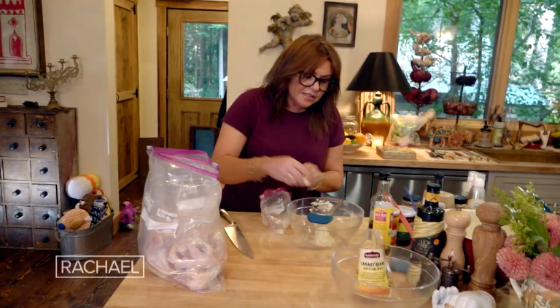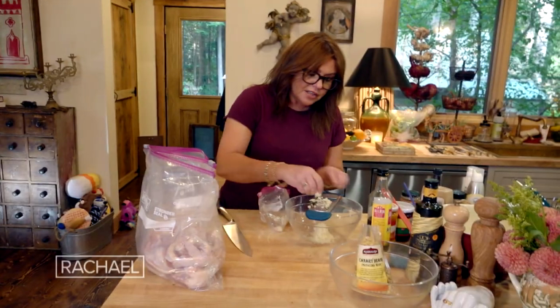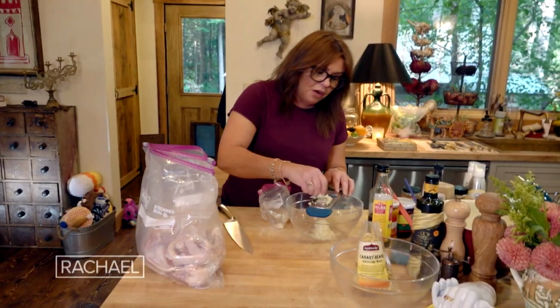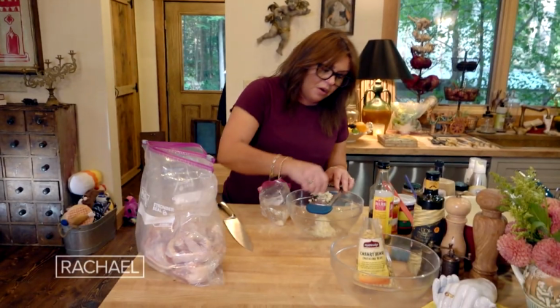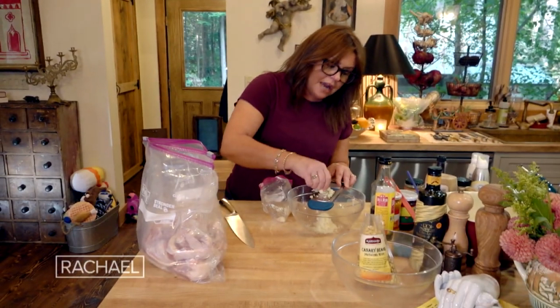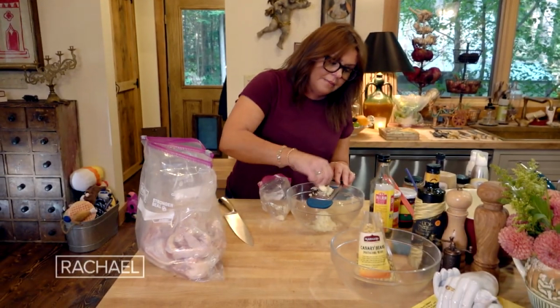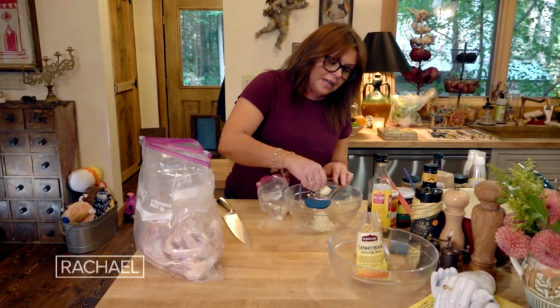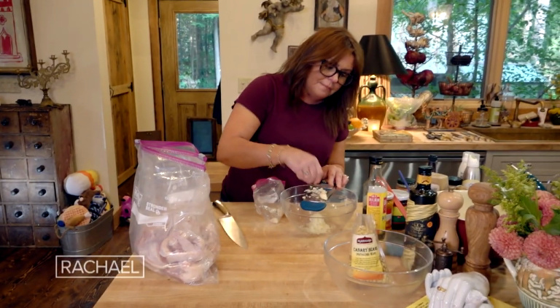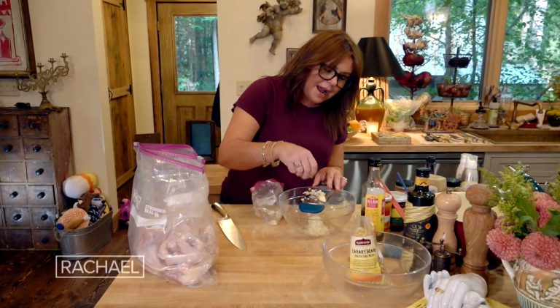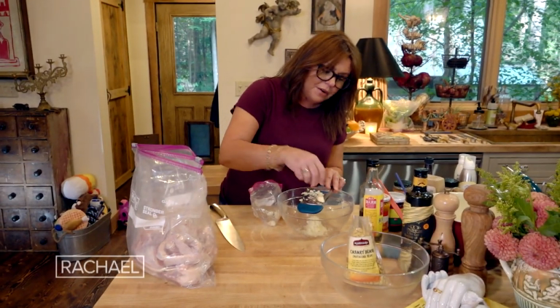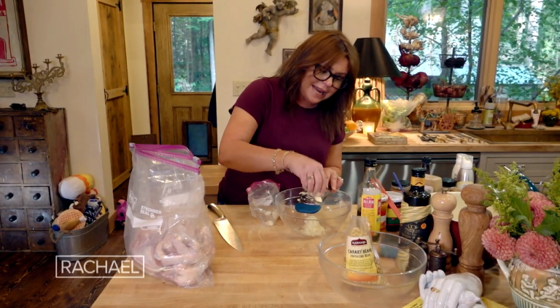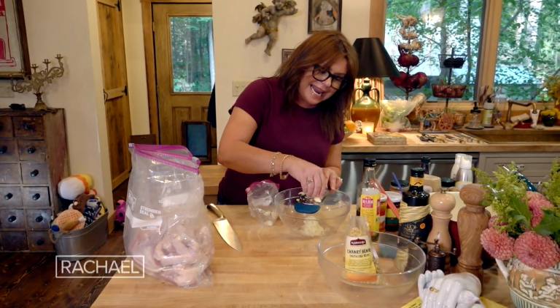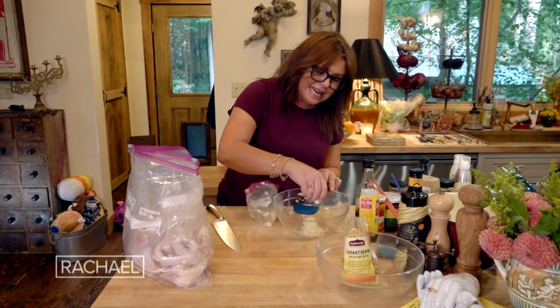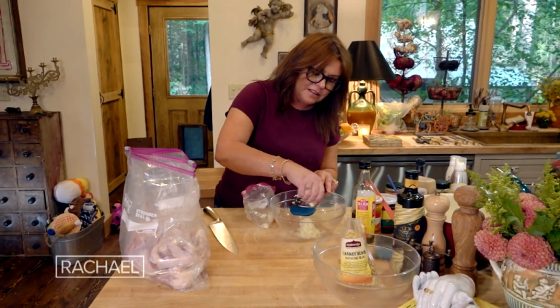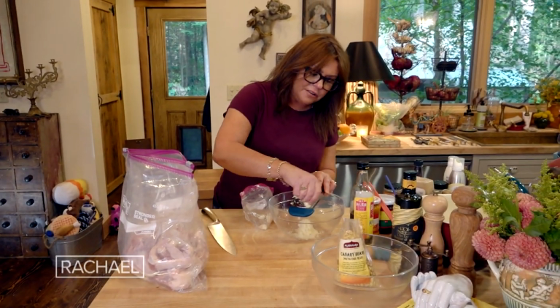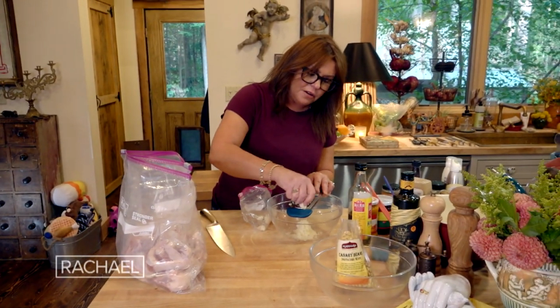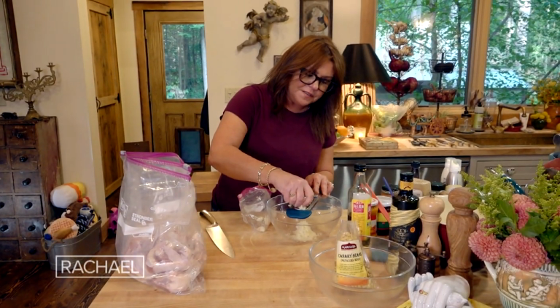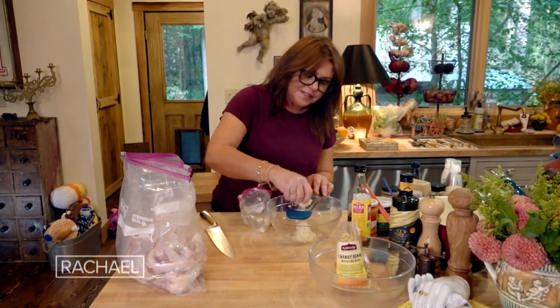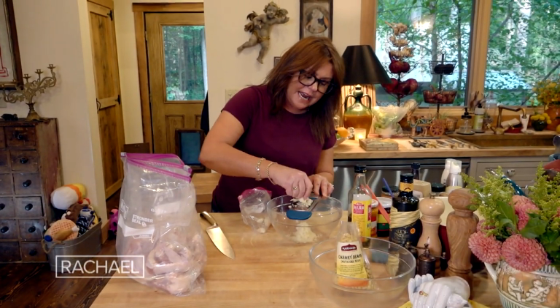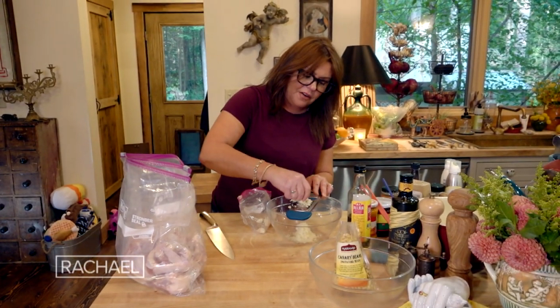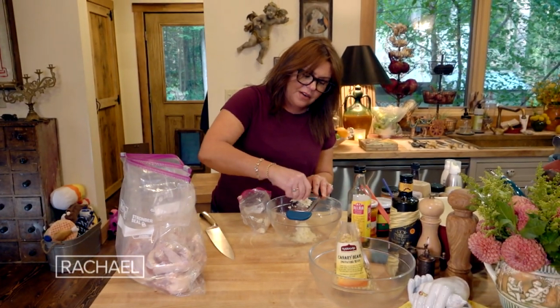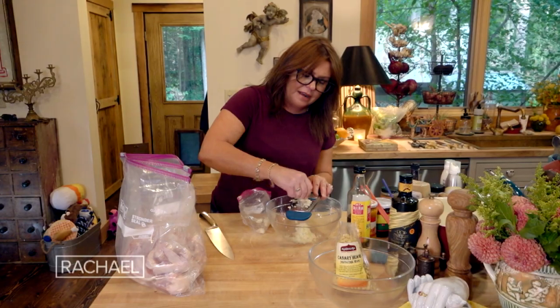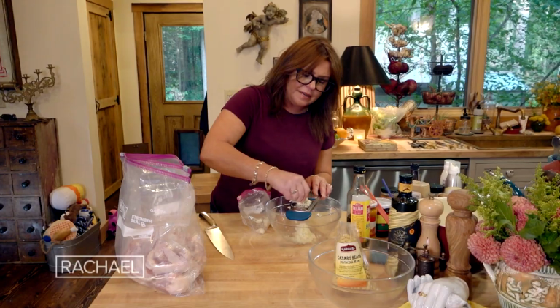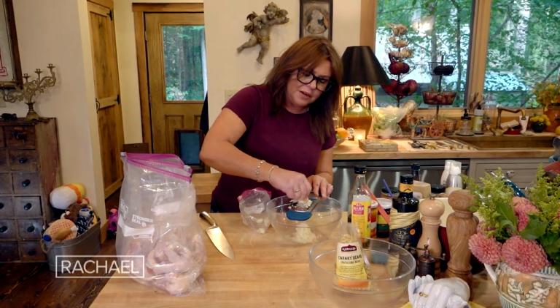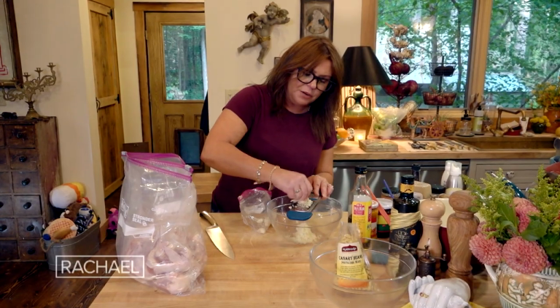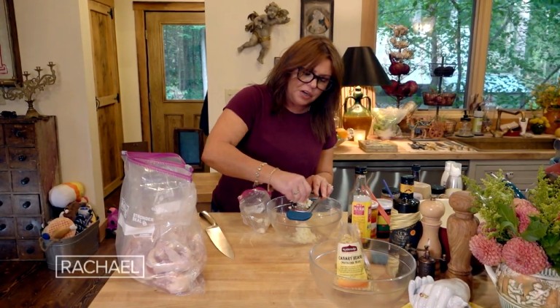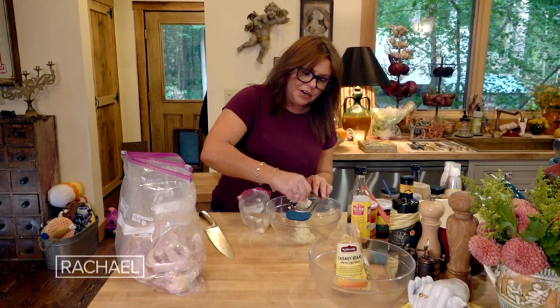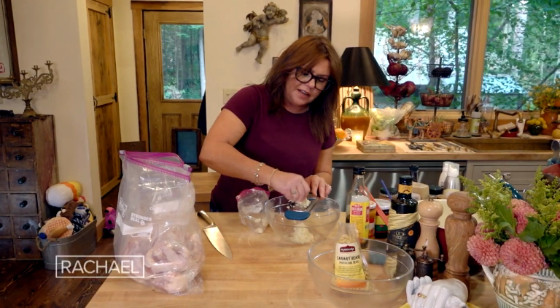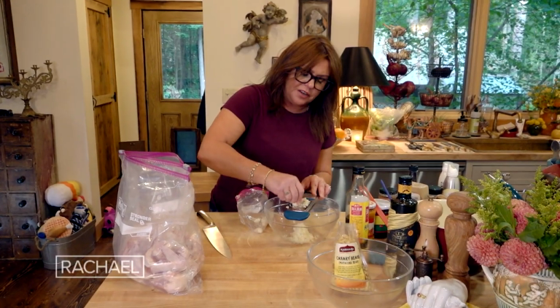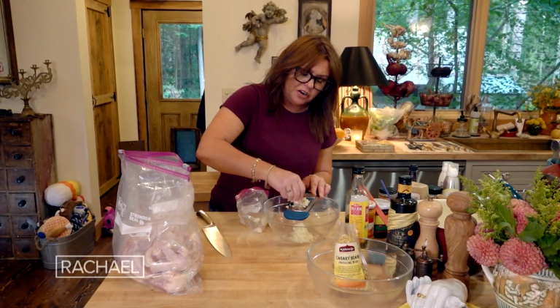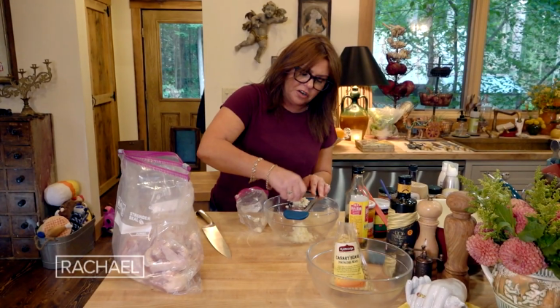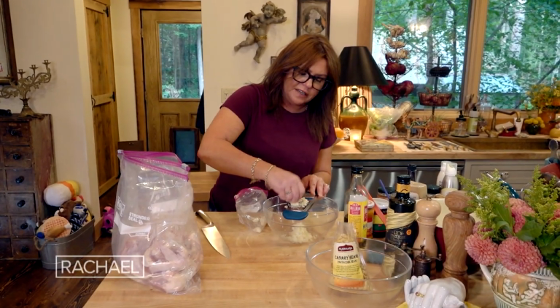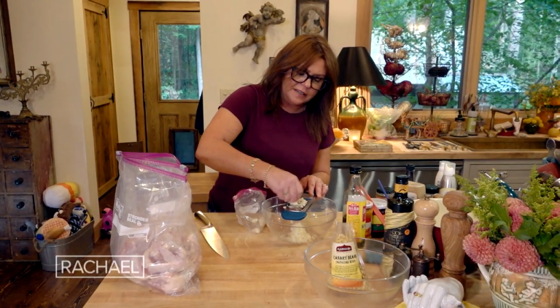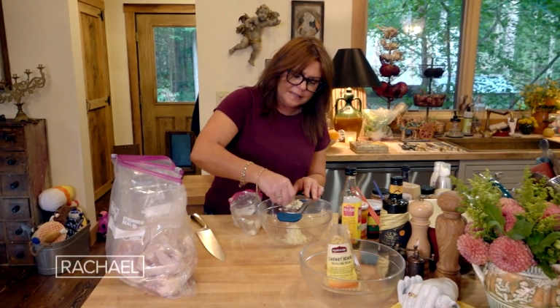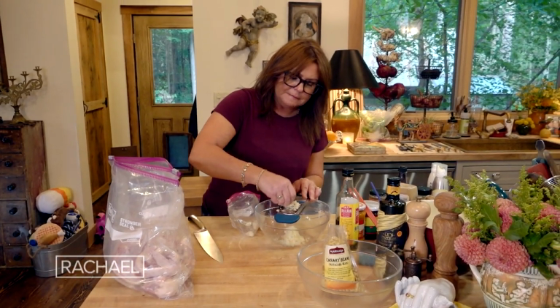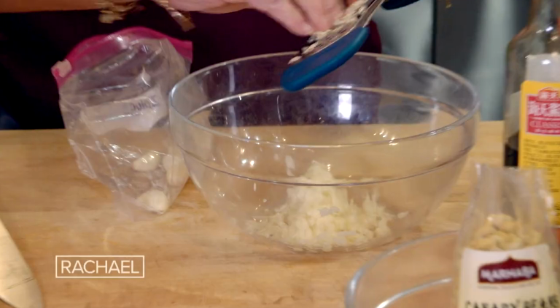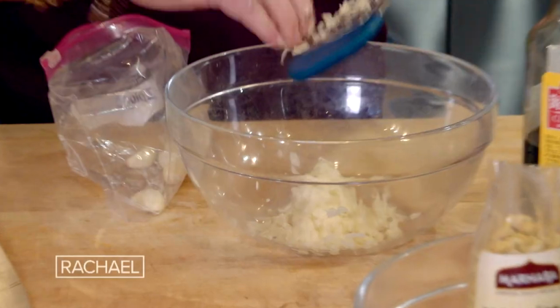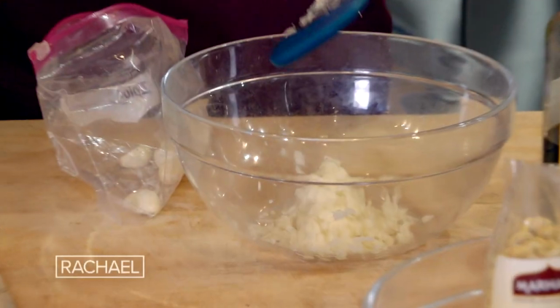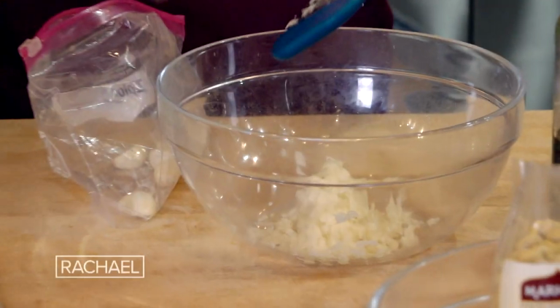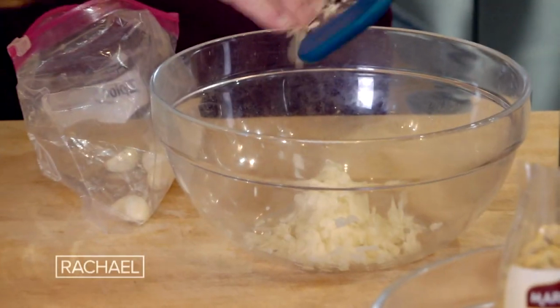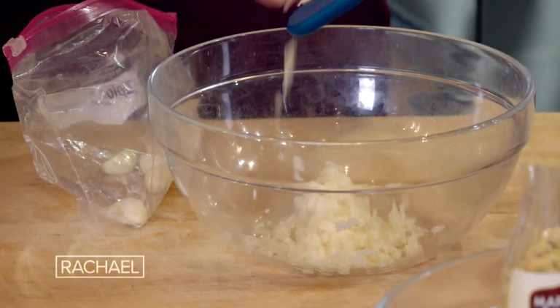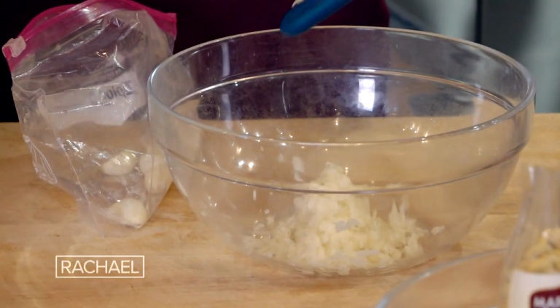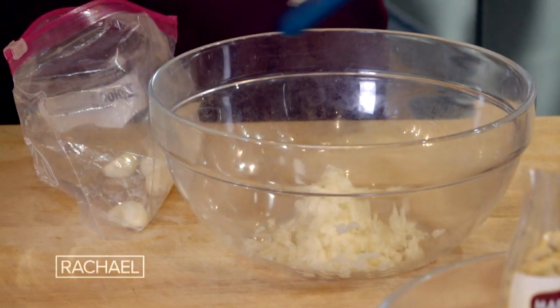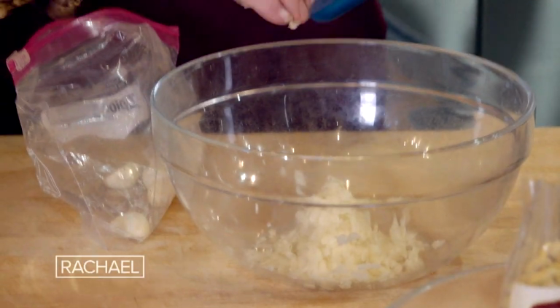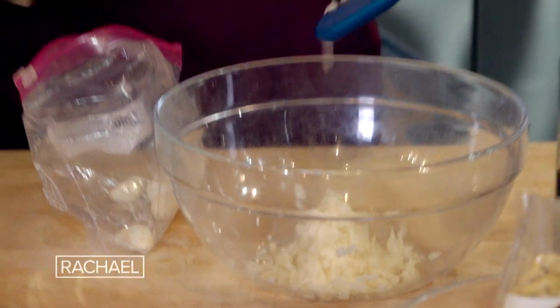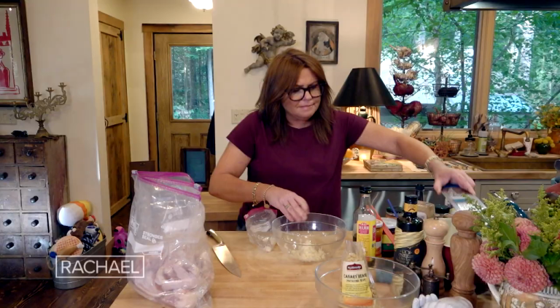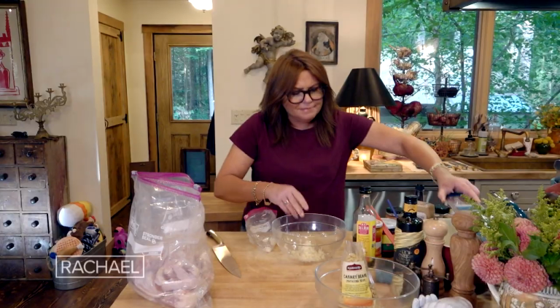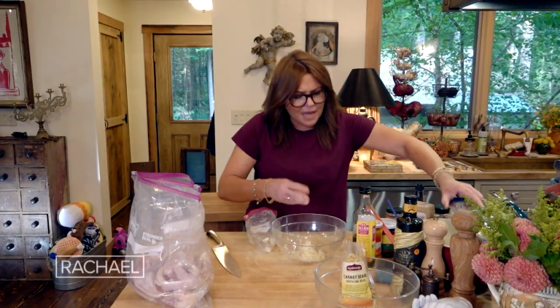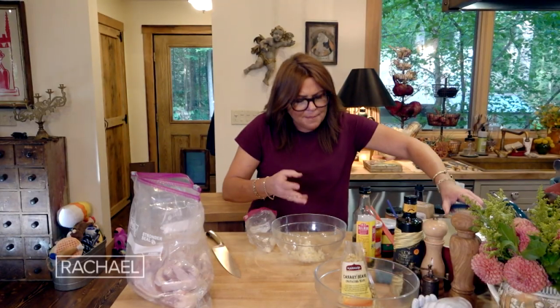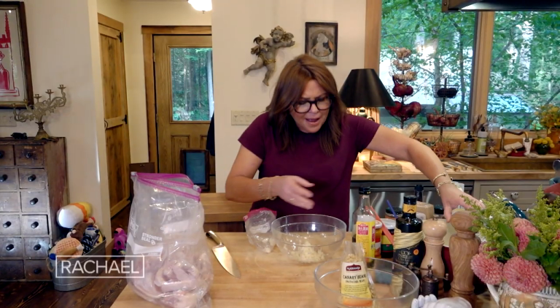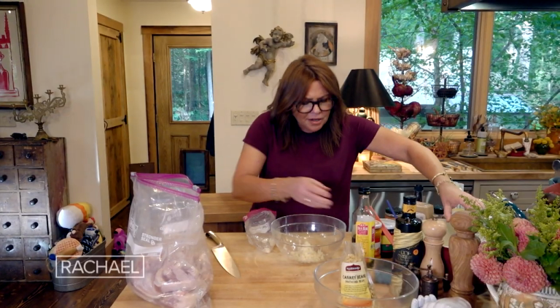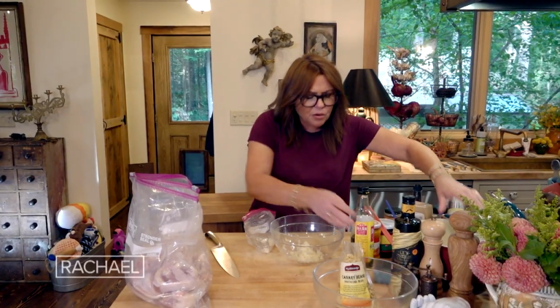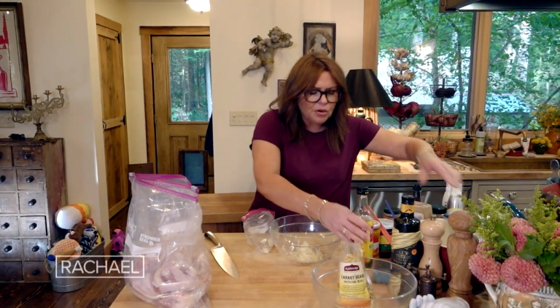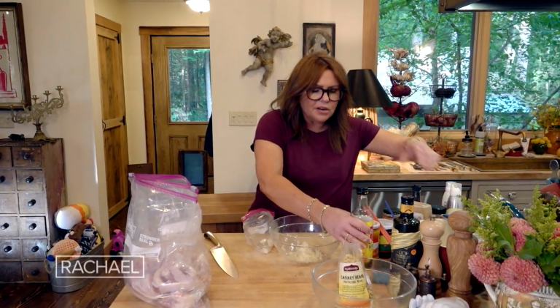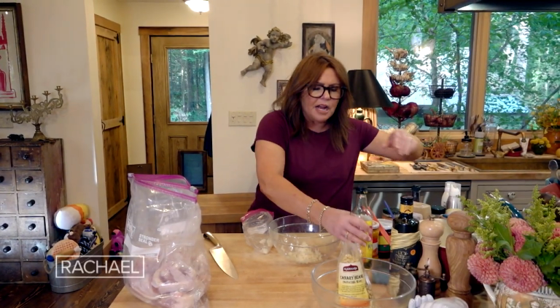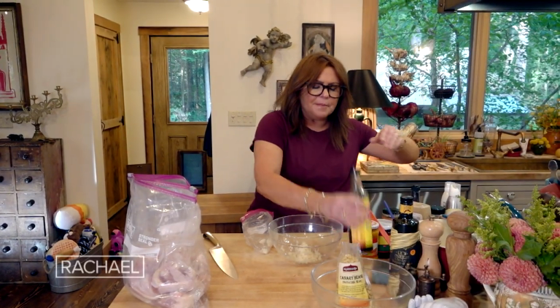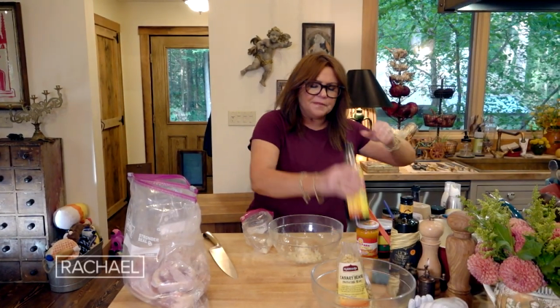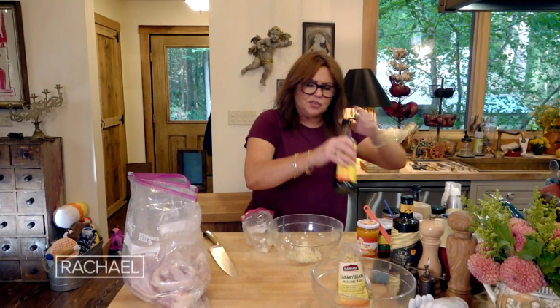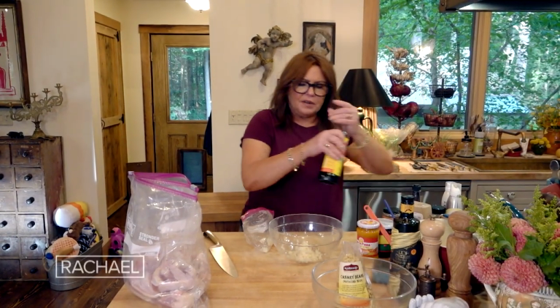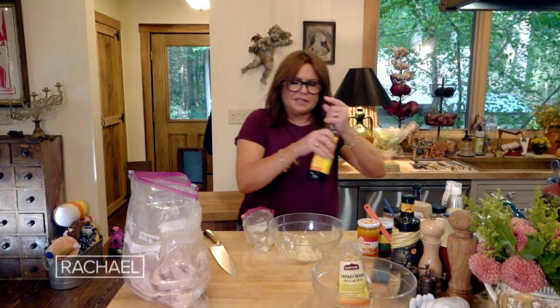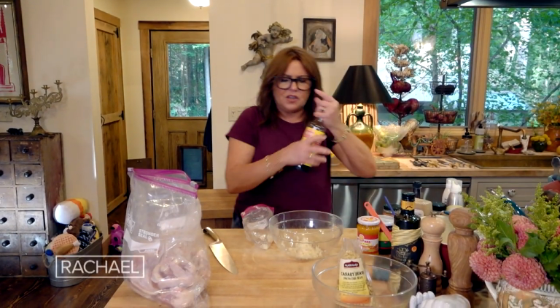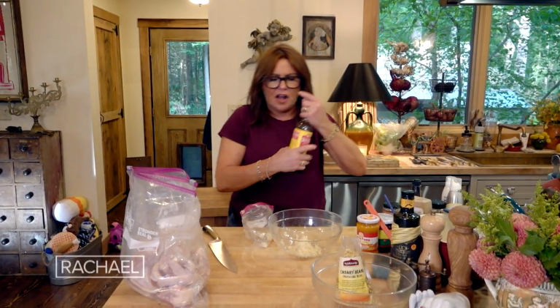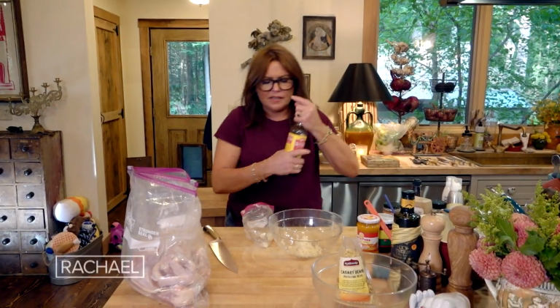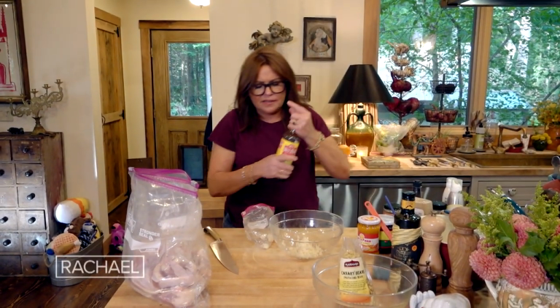I'm in about eight cloves now. I think we're good on the garlic. Then we're gonna add about a quarter cup of soy sauce.